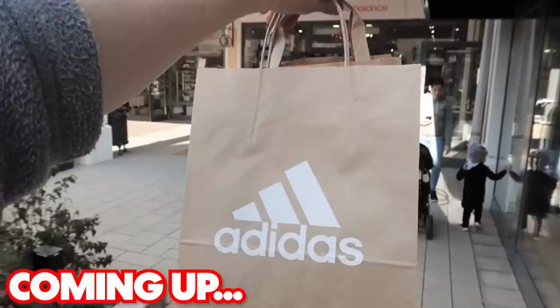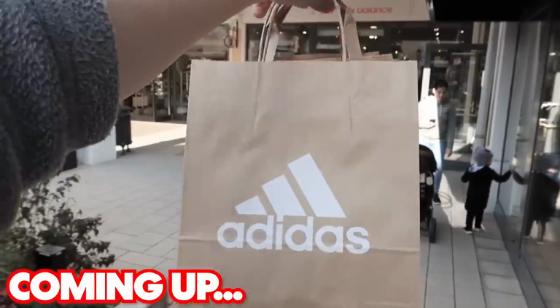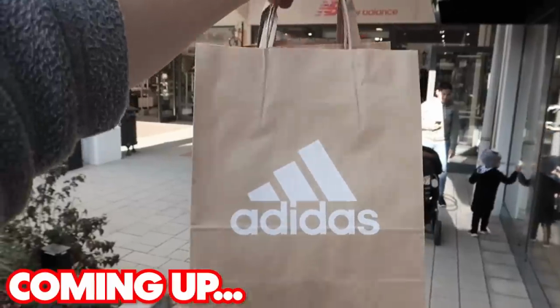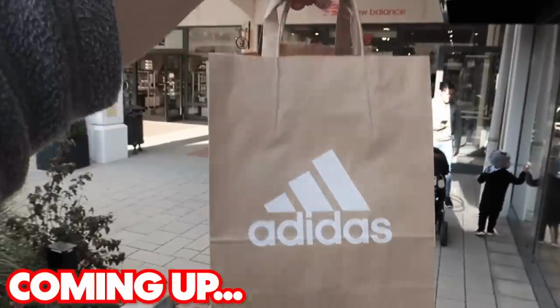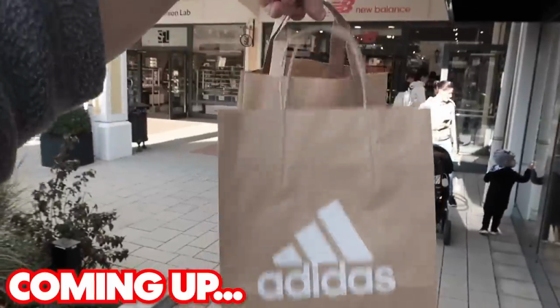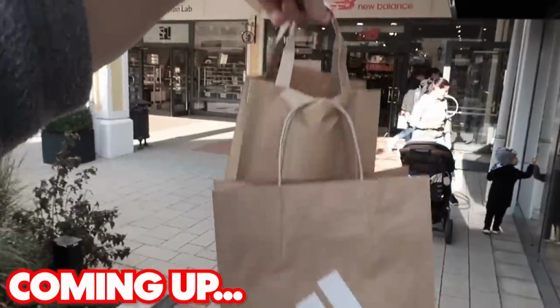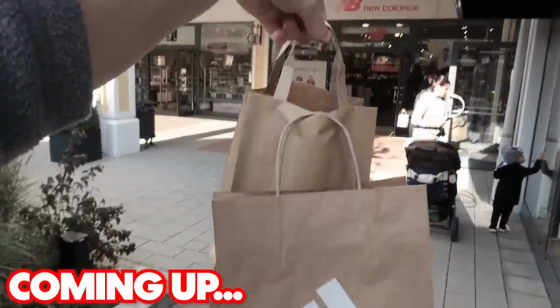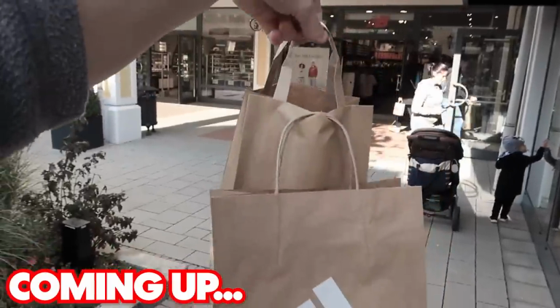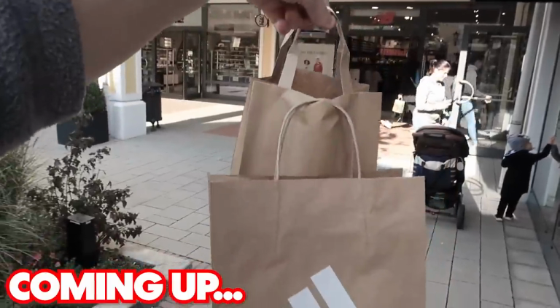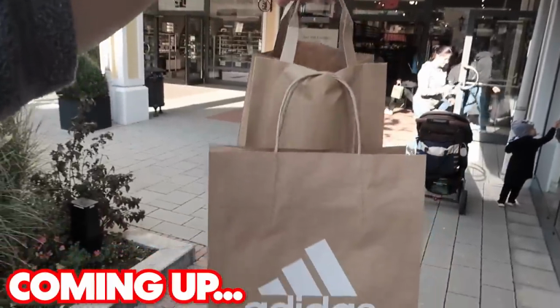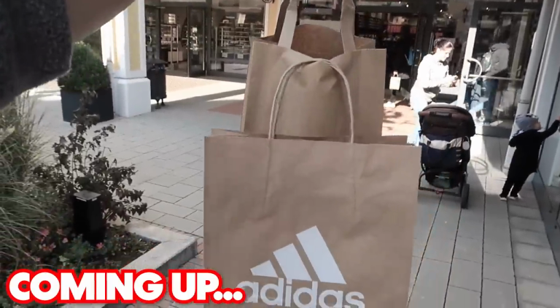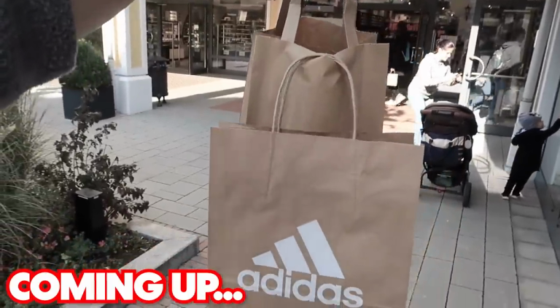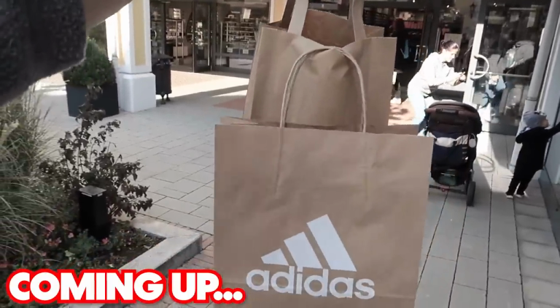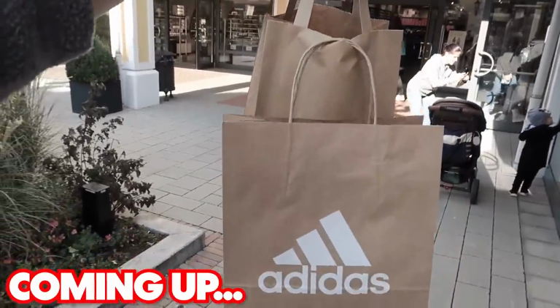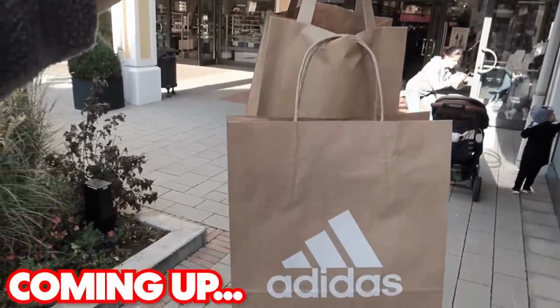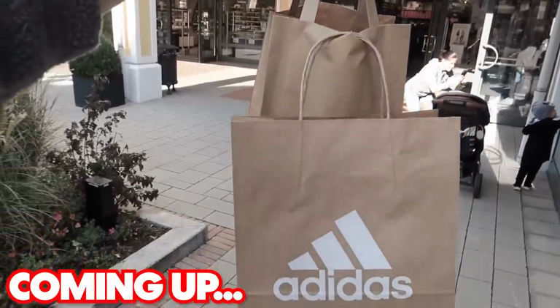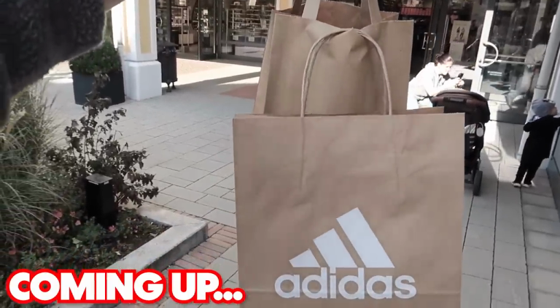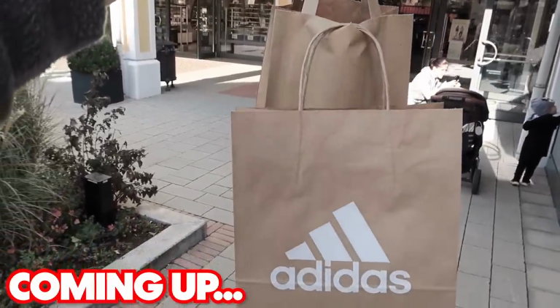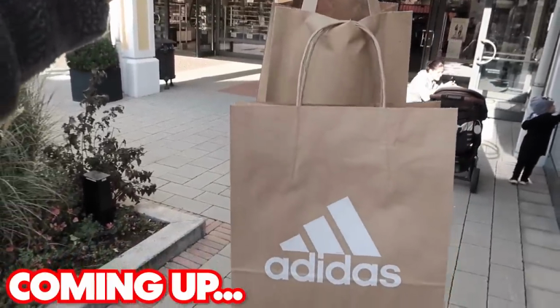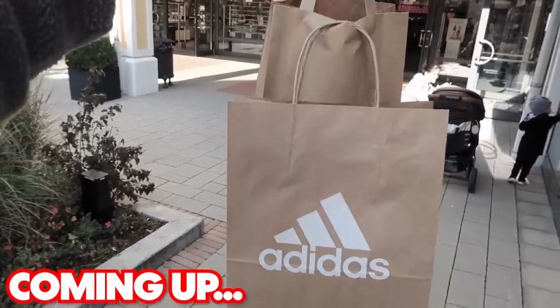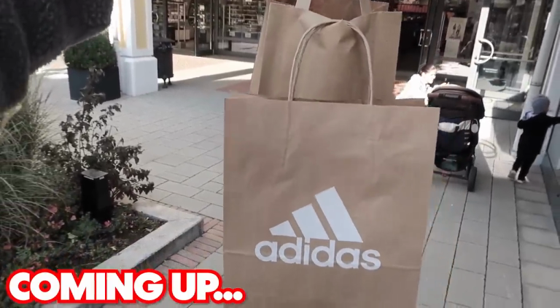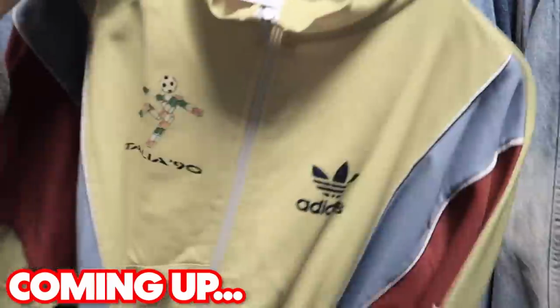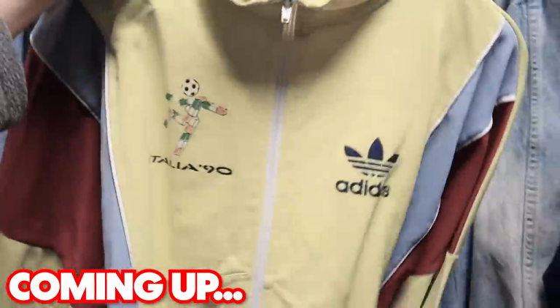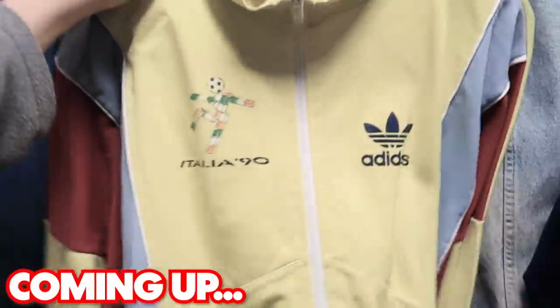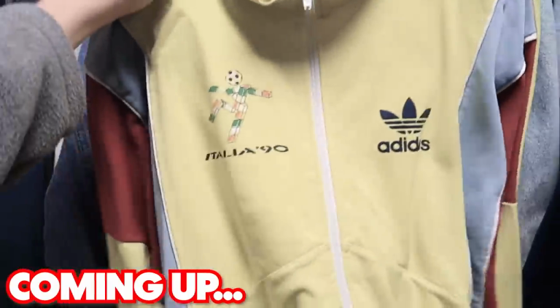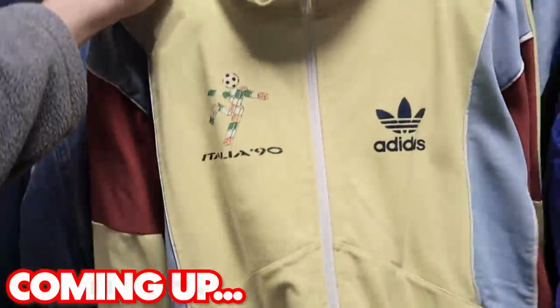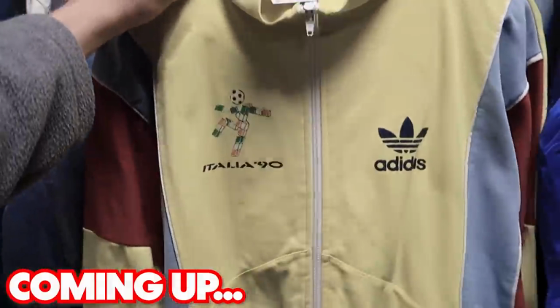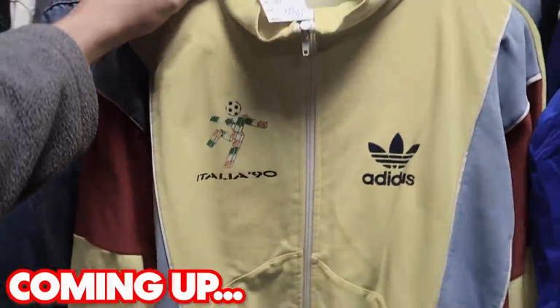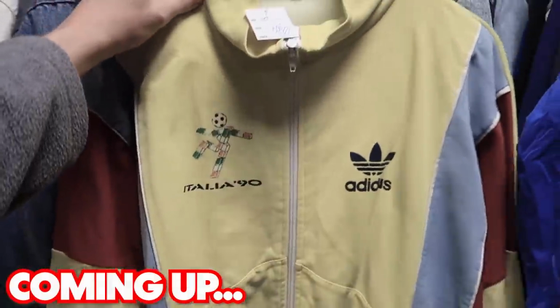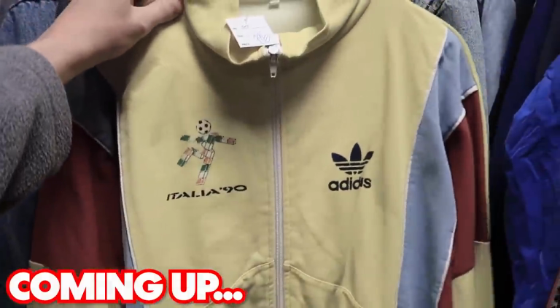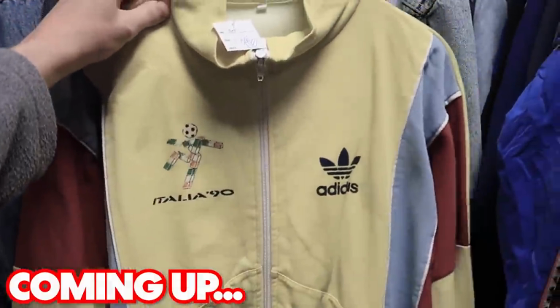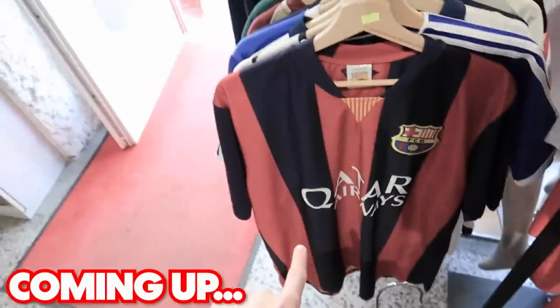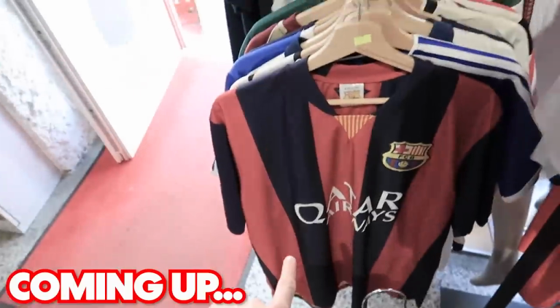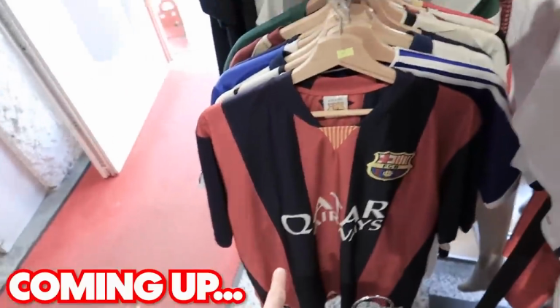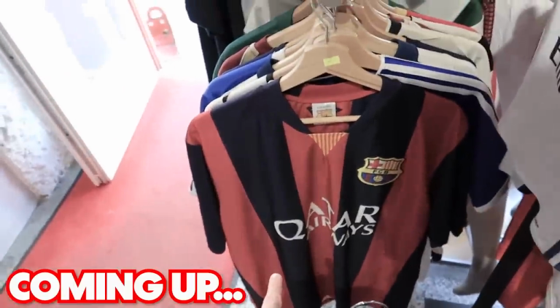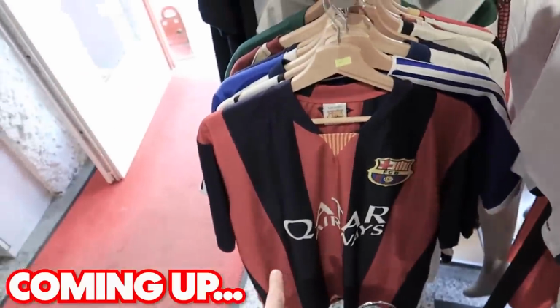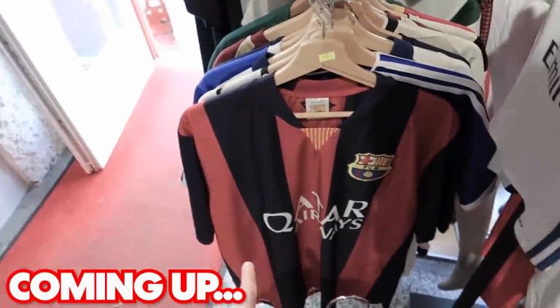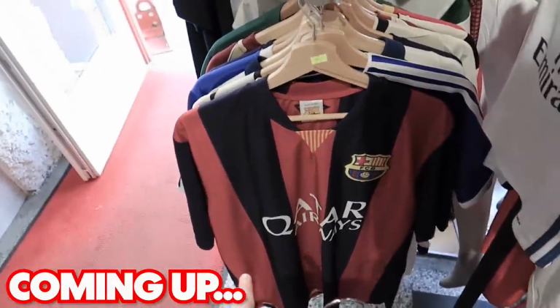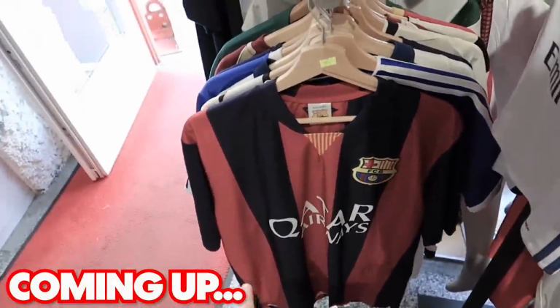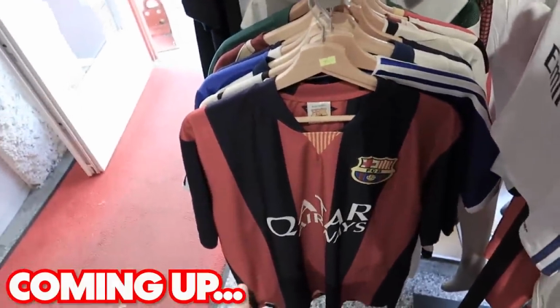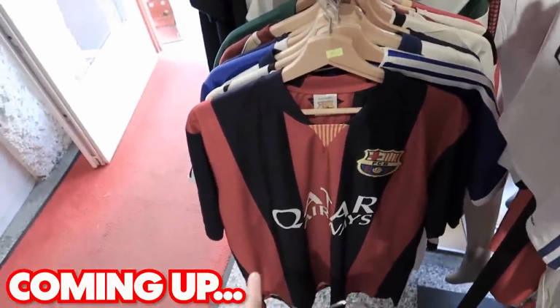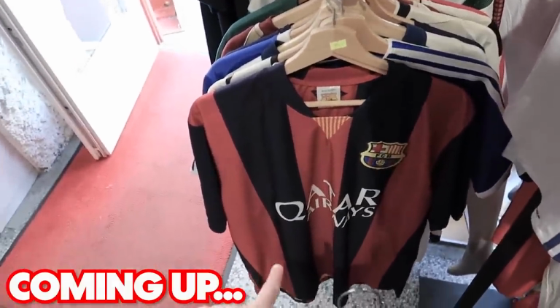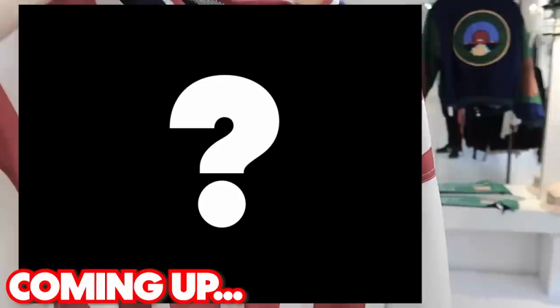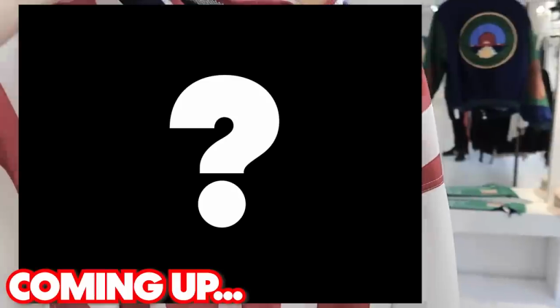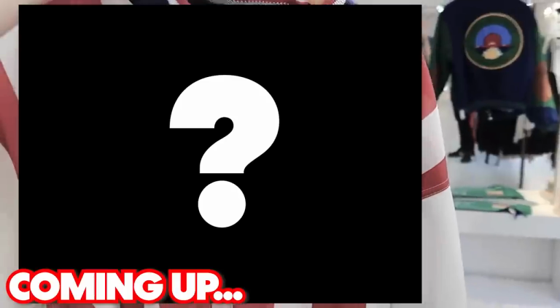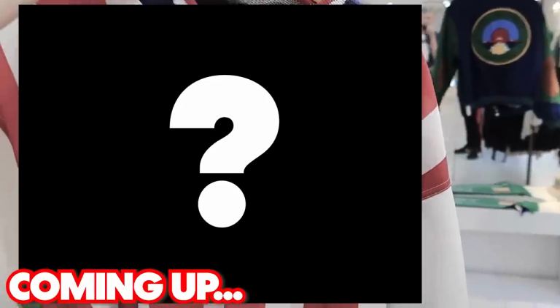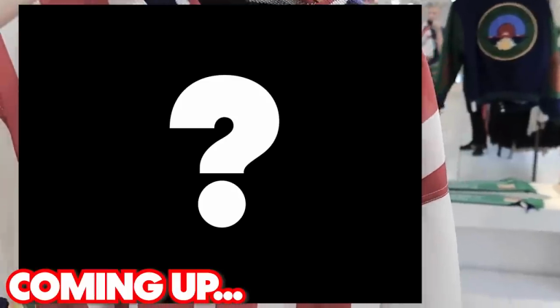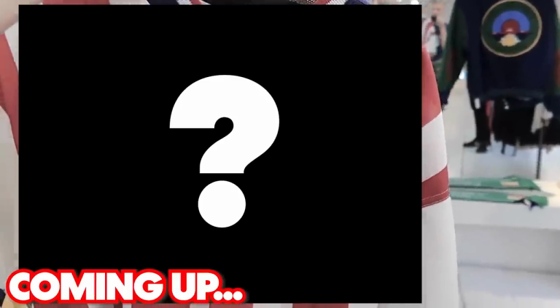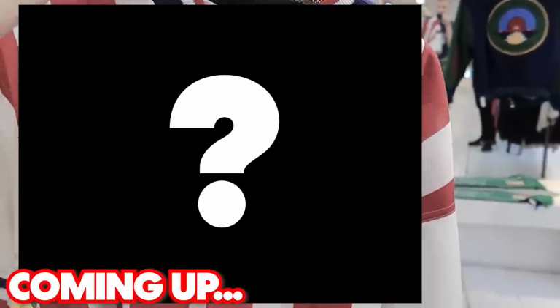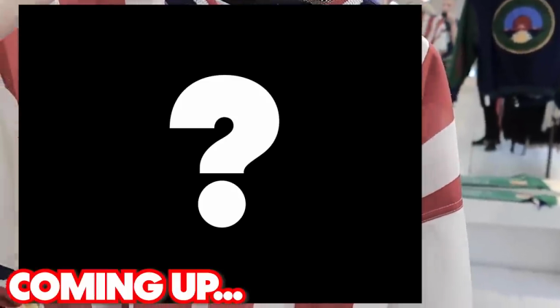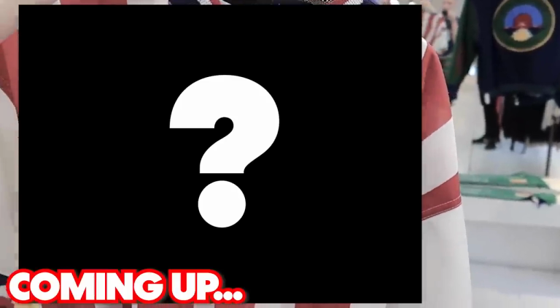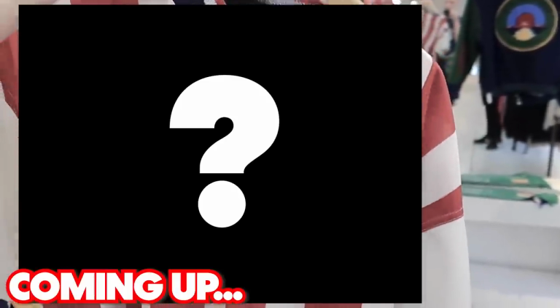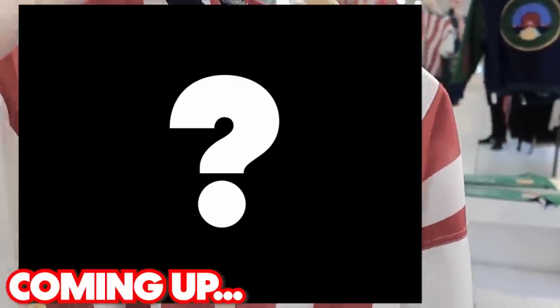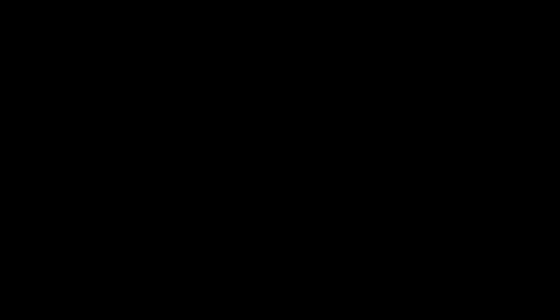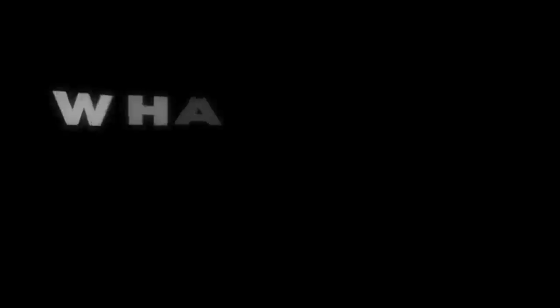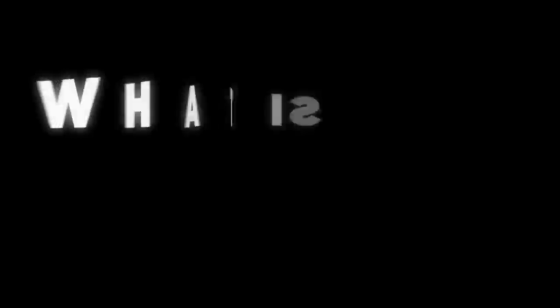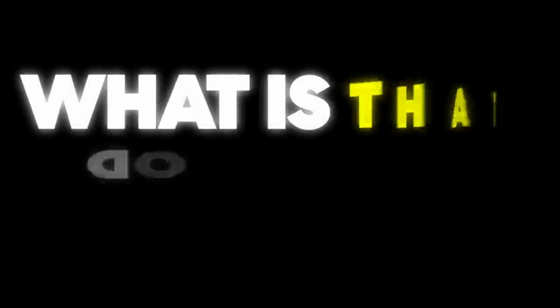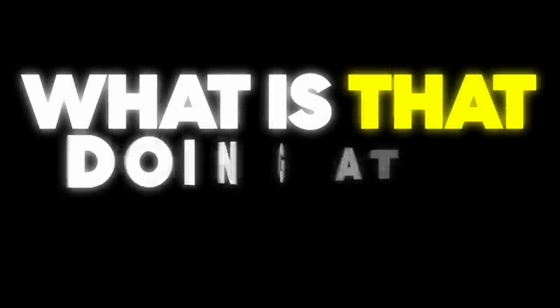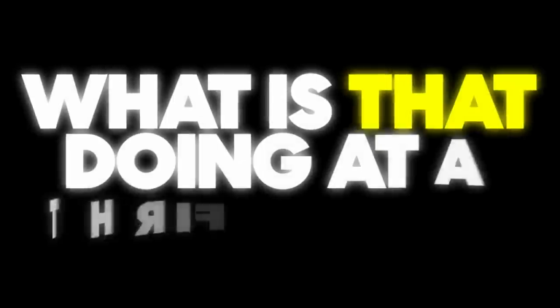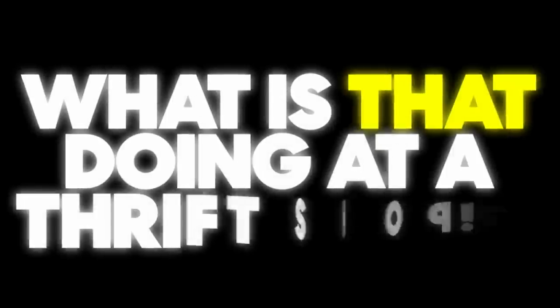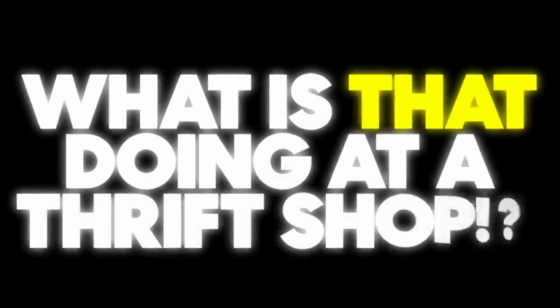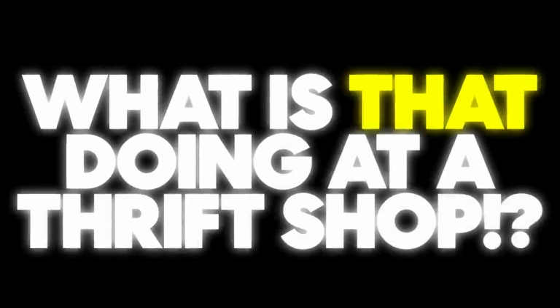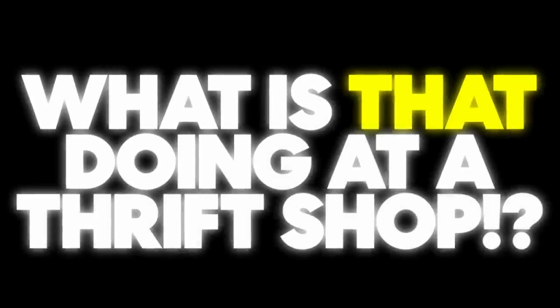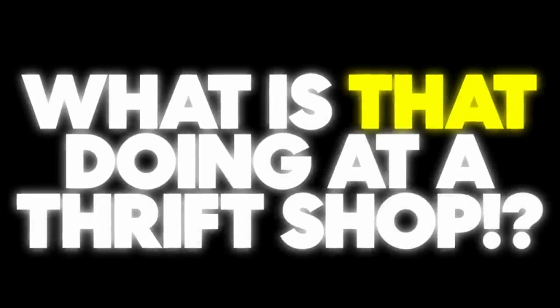Most expensive shirt I've given away on a football shirt hunting — I've never seen that before. No way, surely not. That is unbelievable. Why is that doing it for a shop?